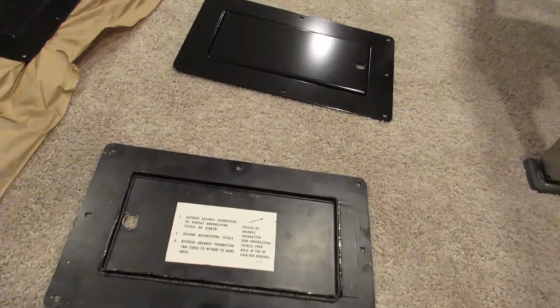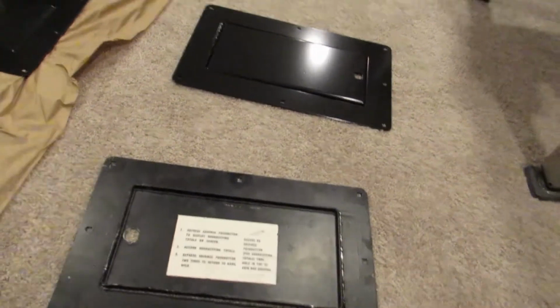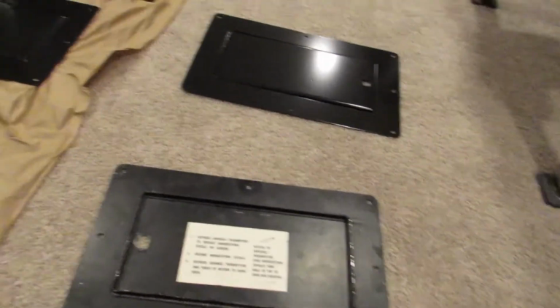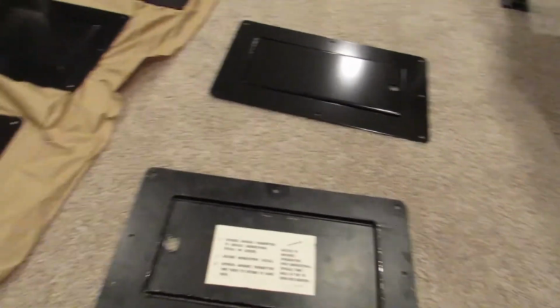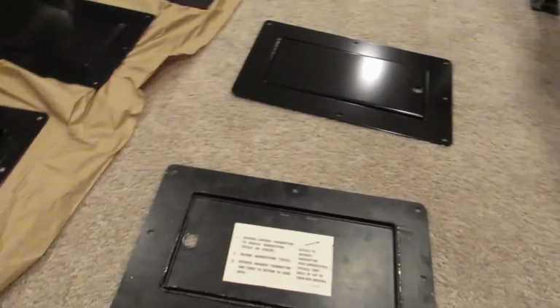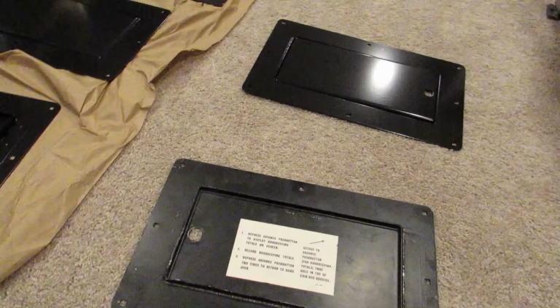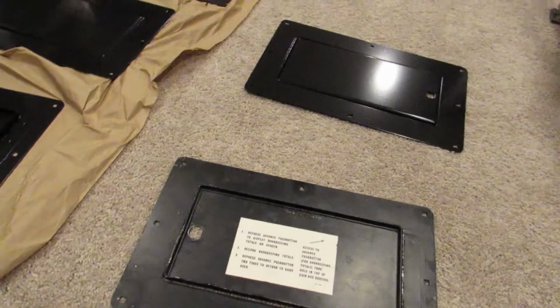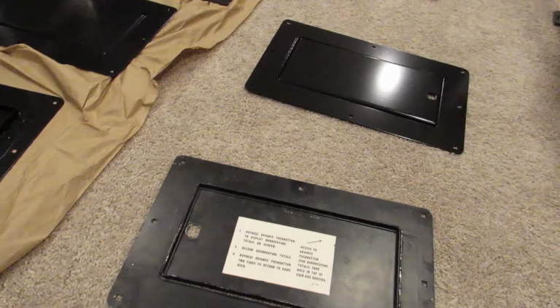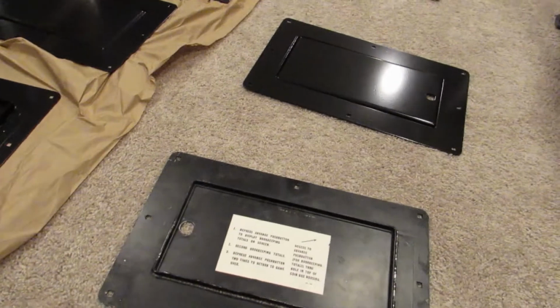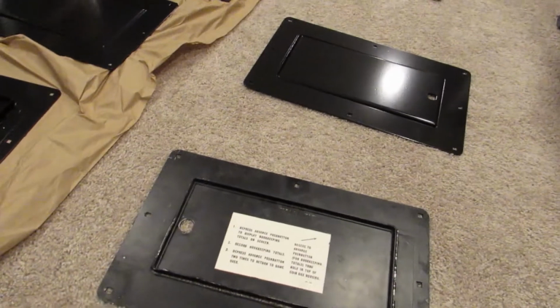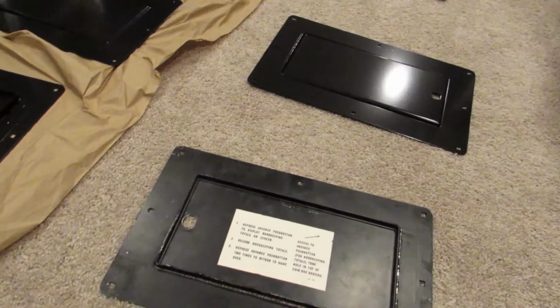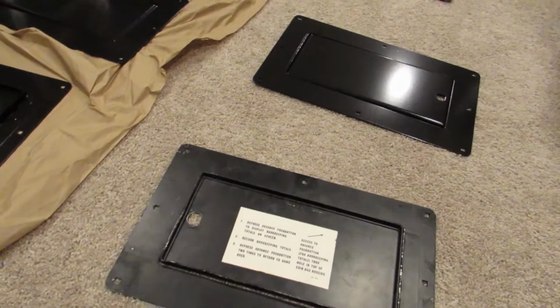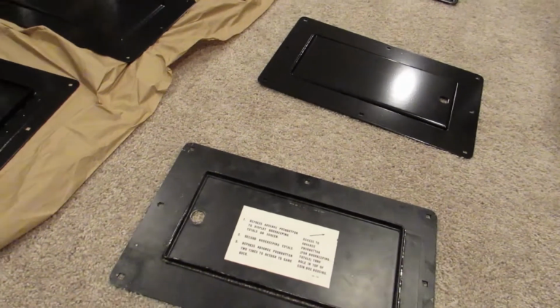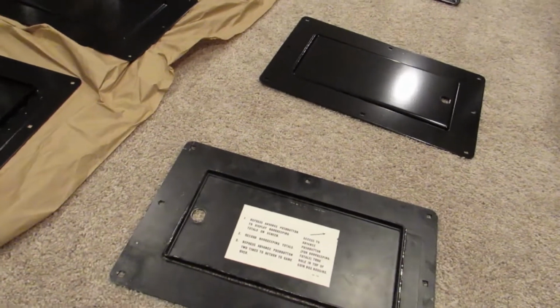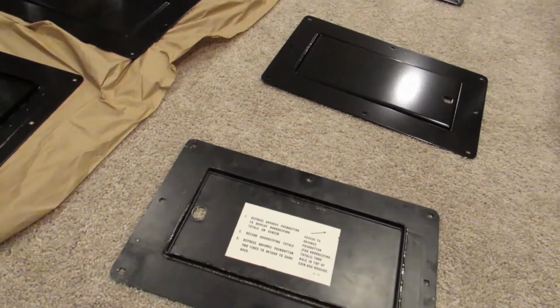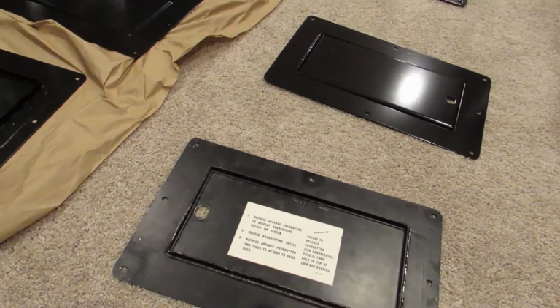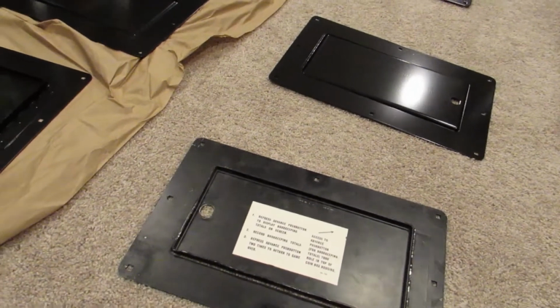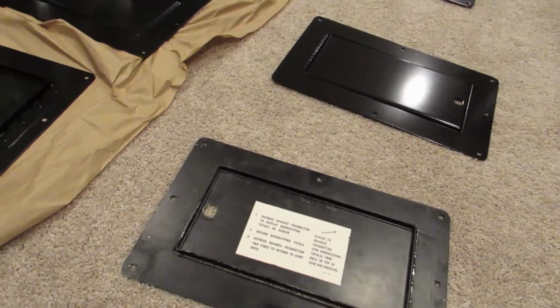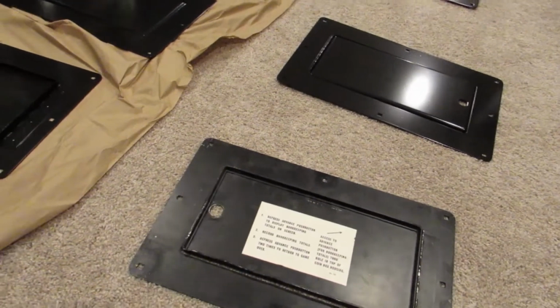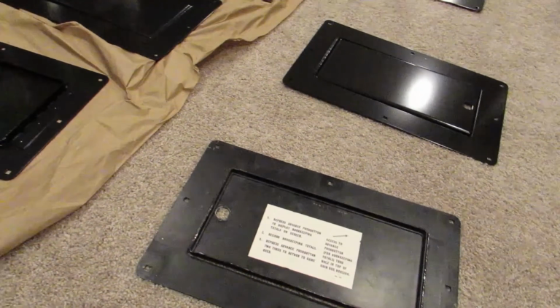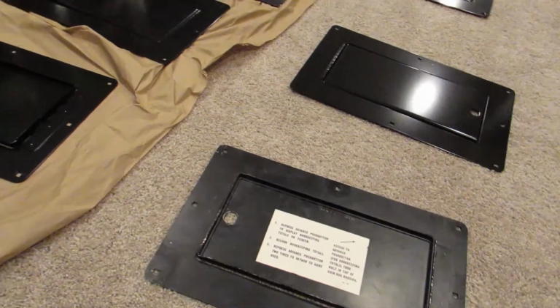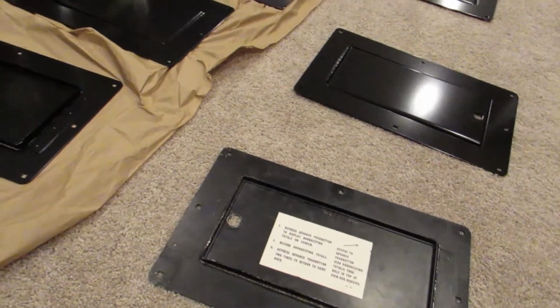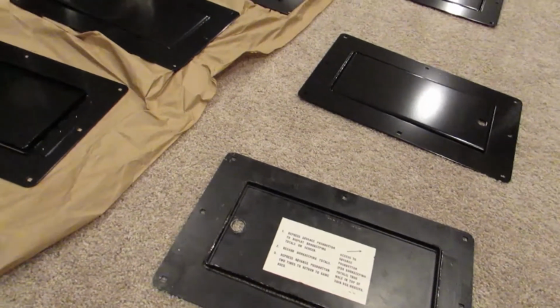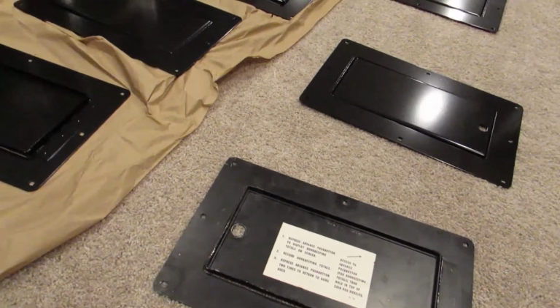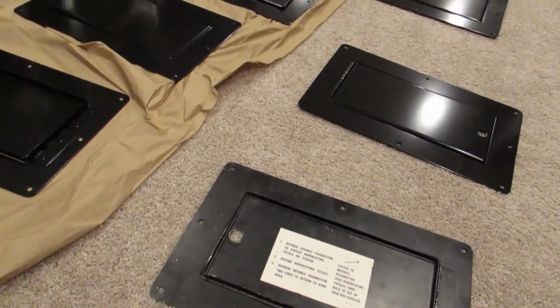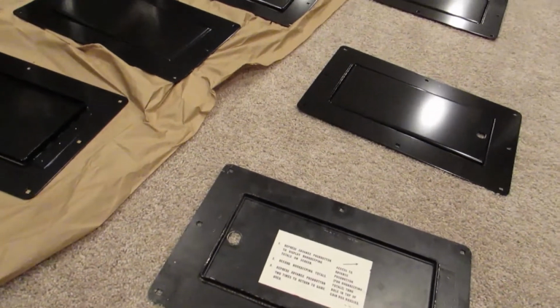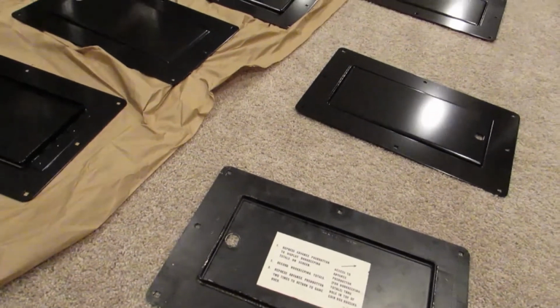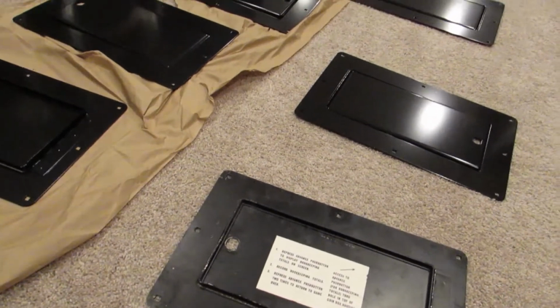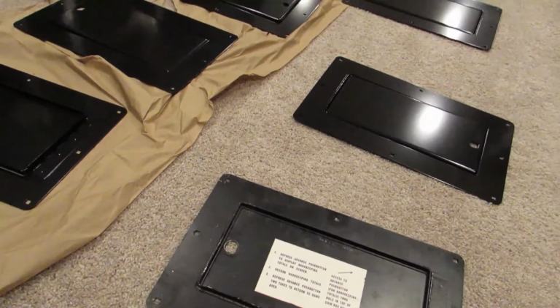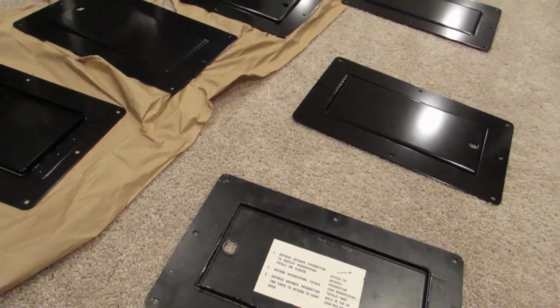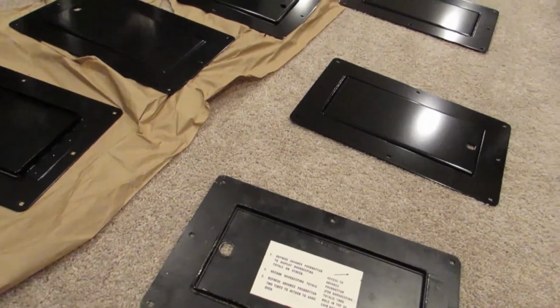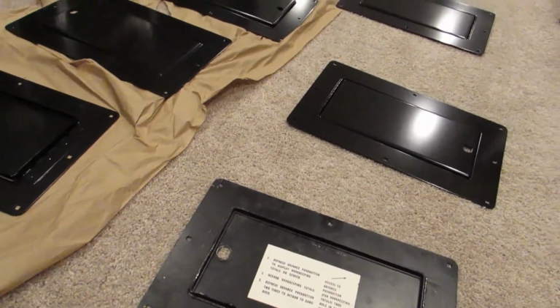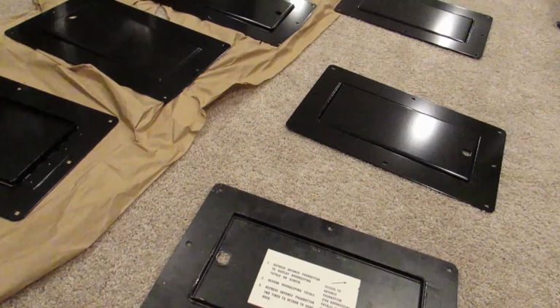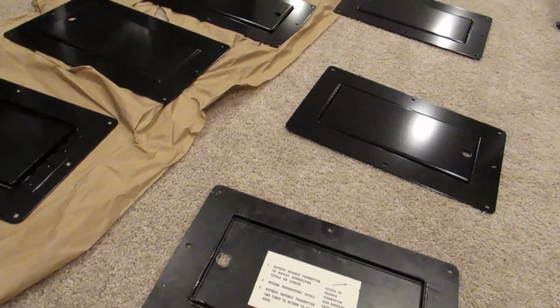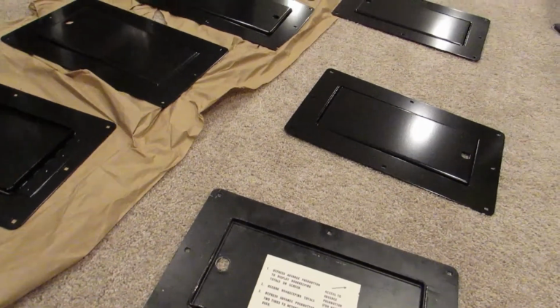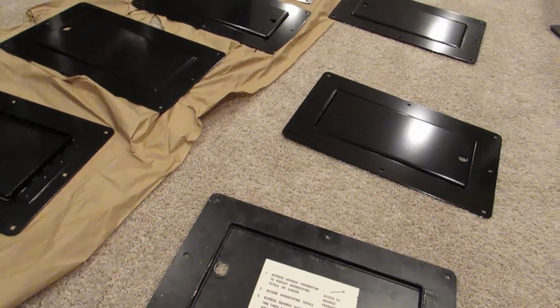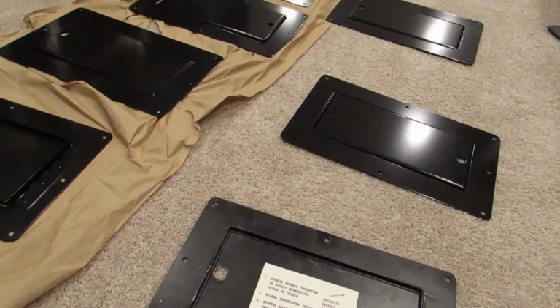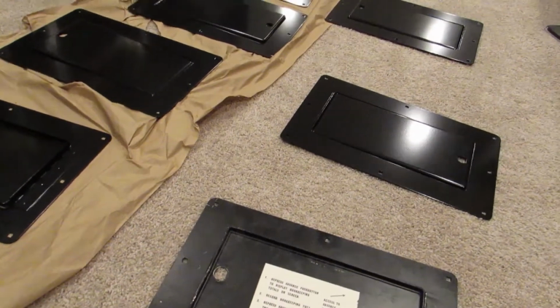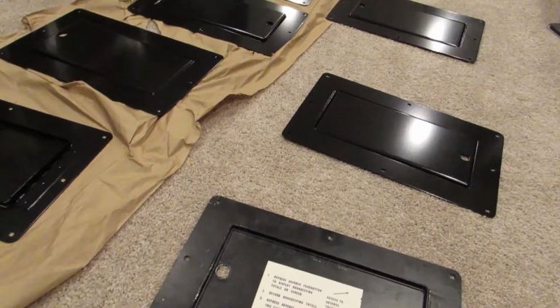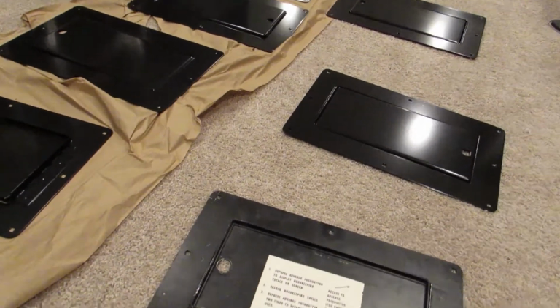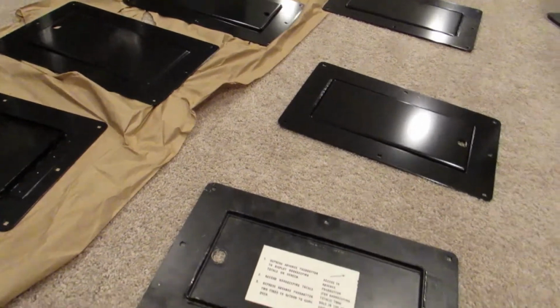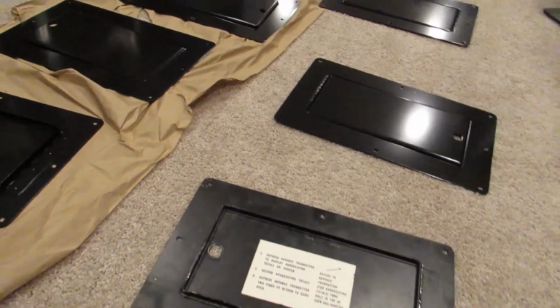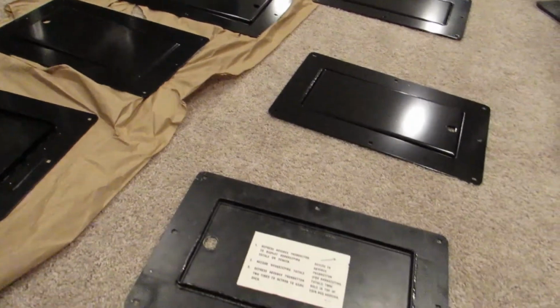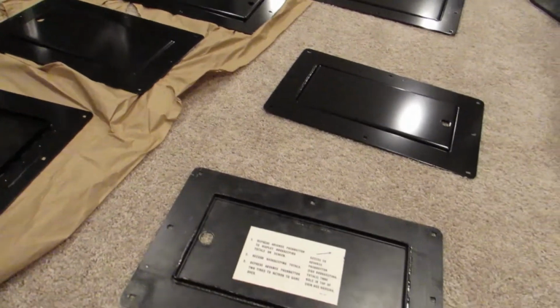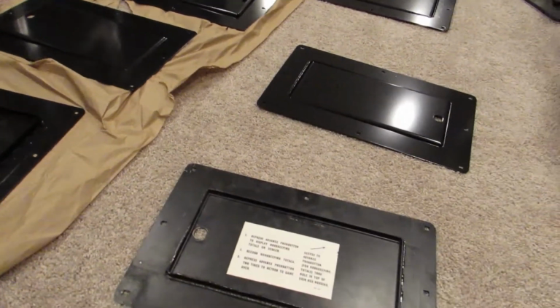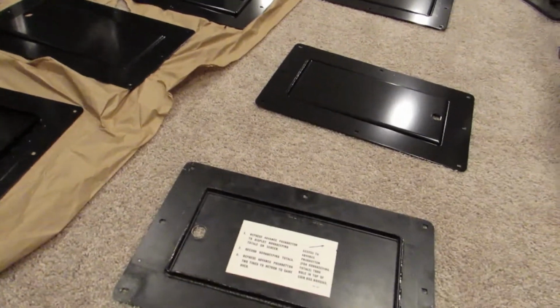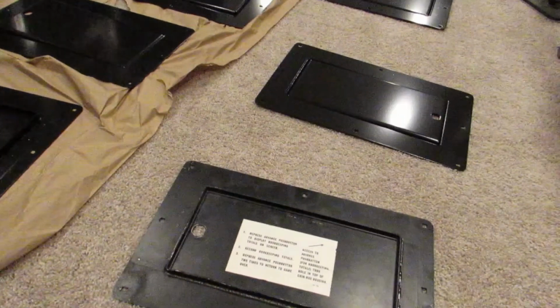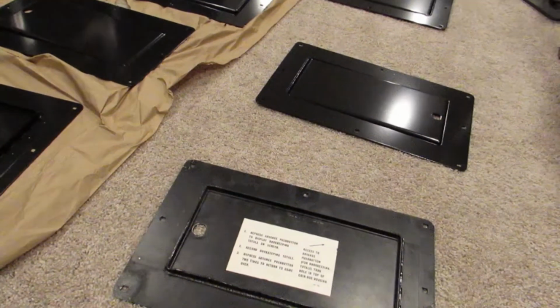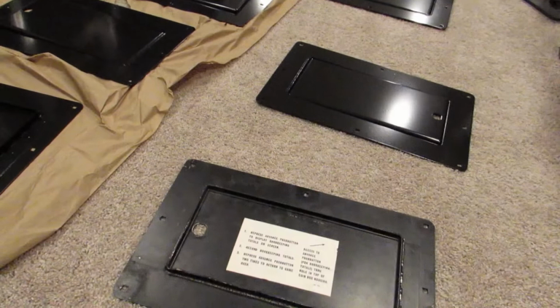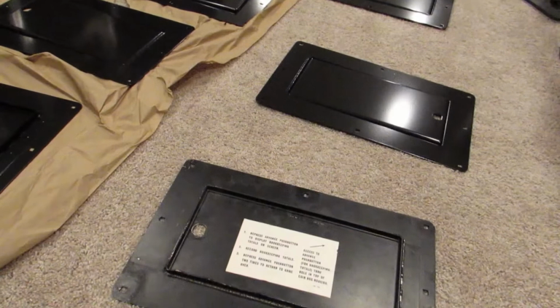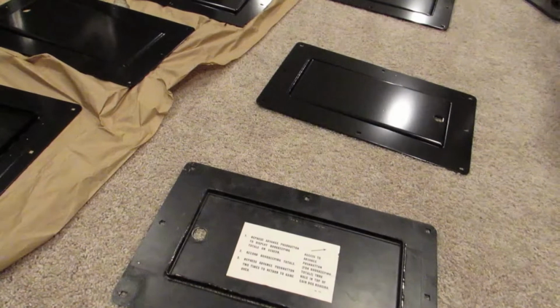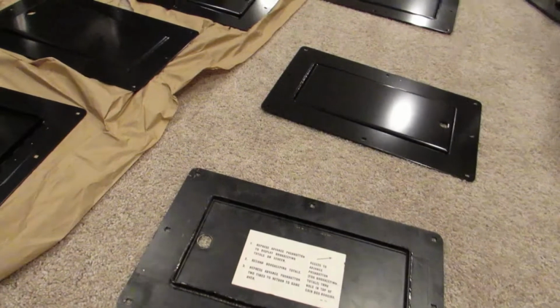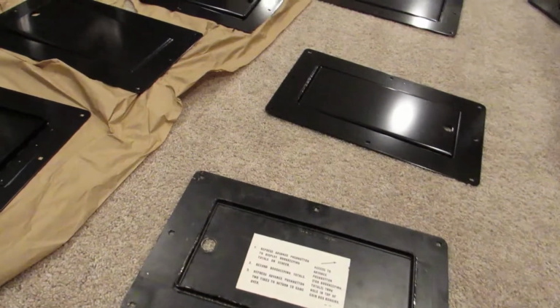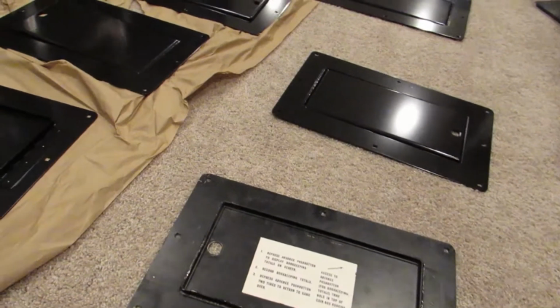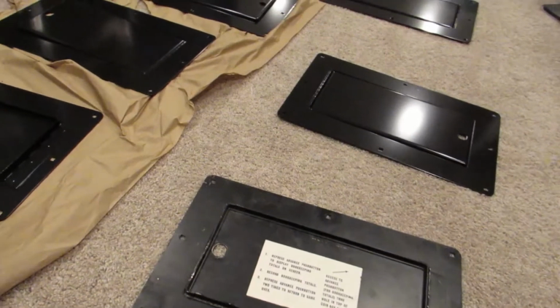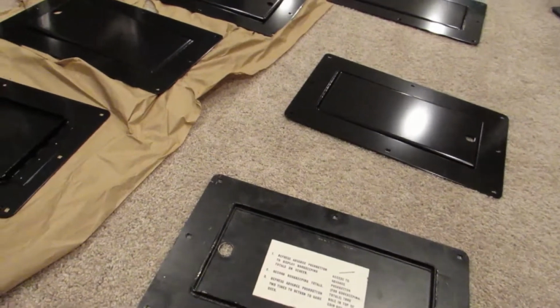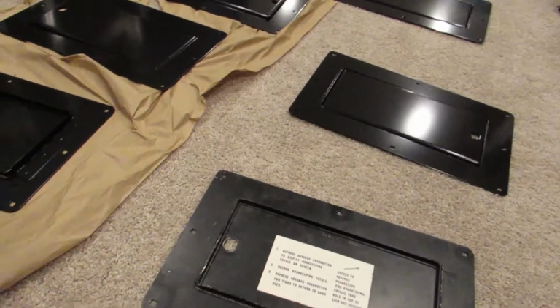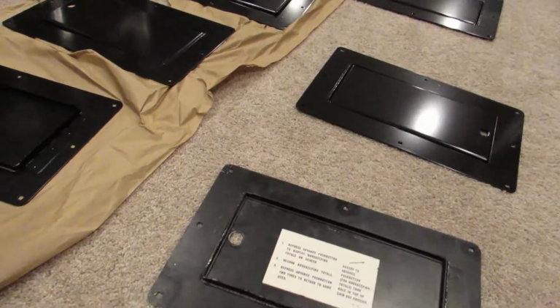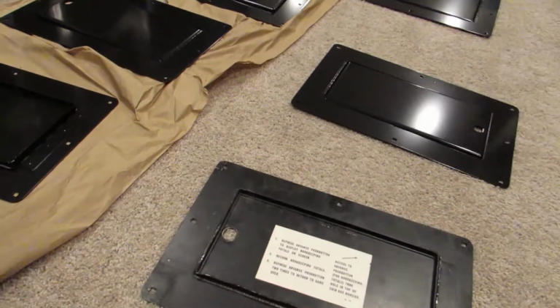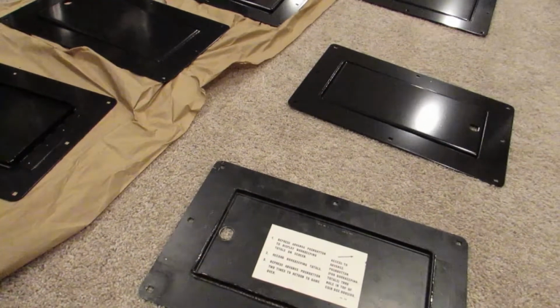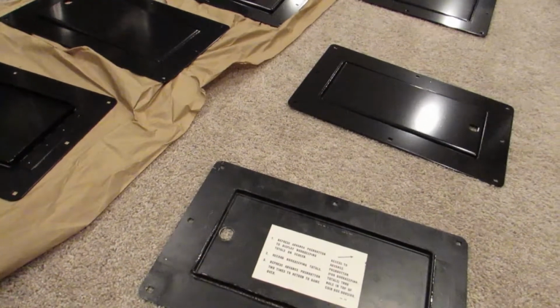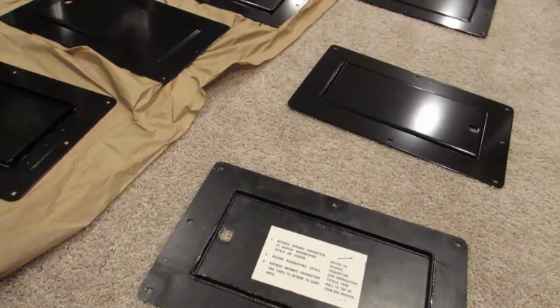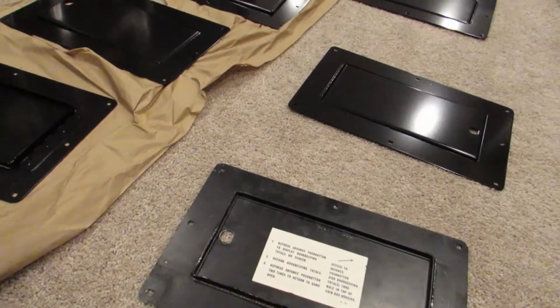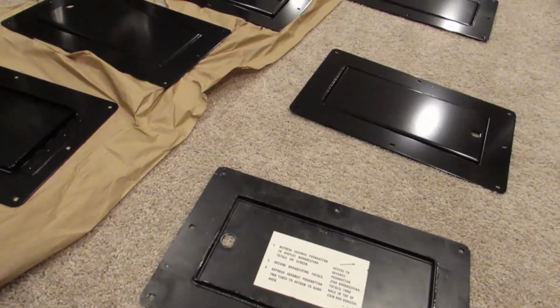For those of you that pre-ordered, if you have any questions, feel free to send me a PM and we'll get back to you. Alright guys, thanks a lot.